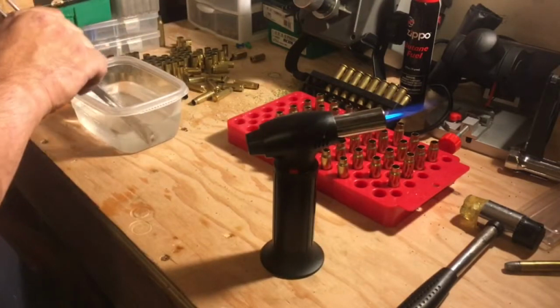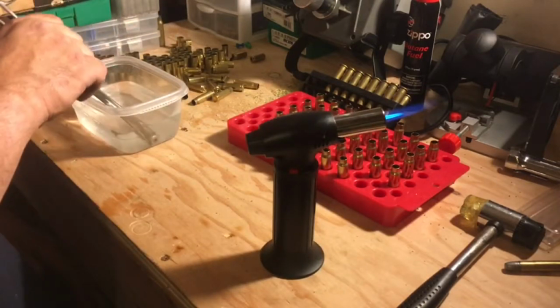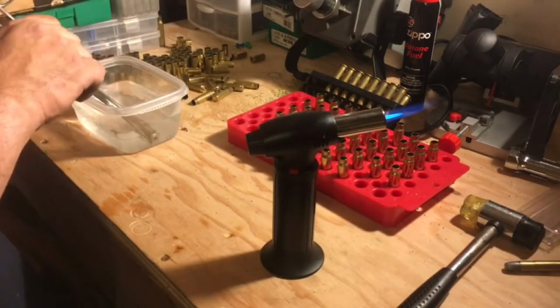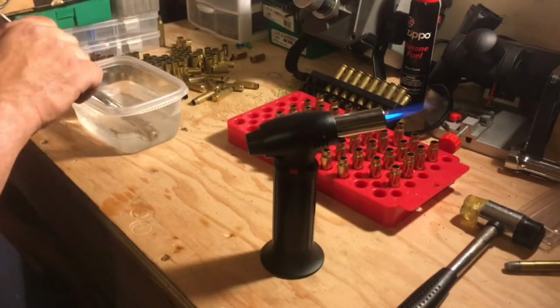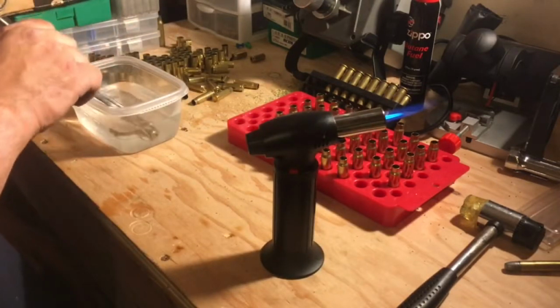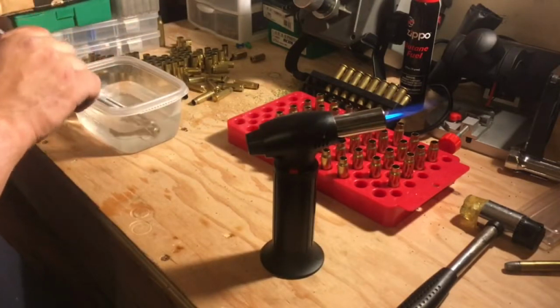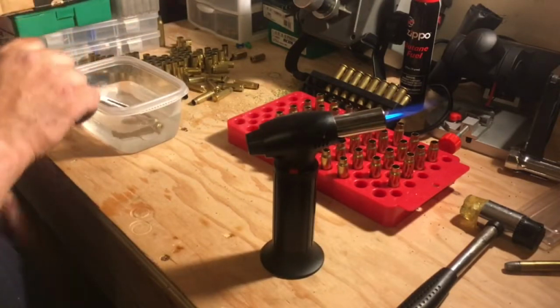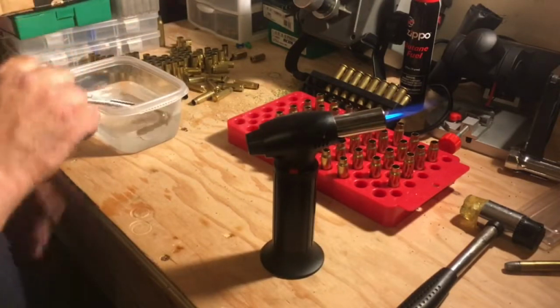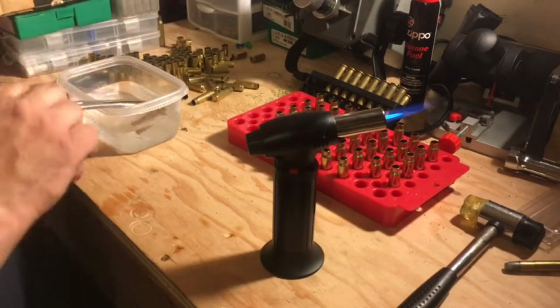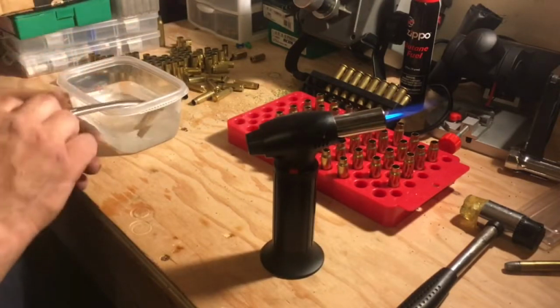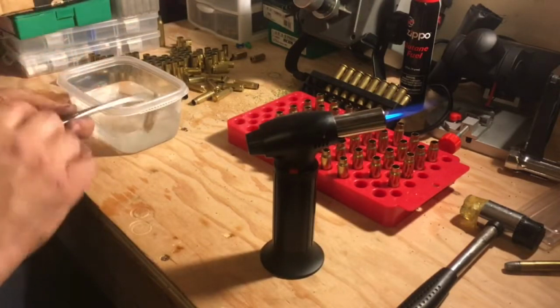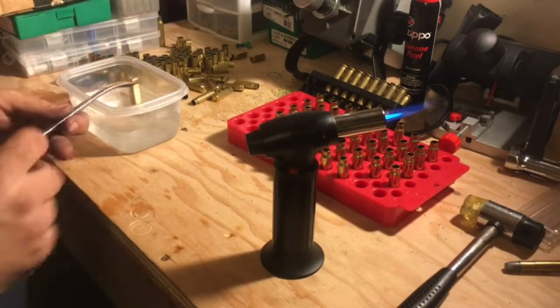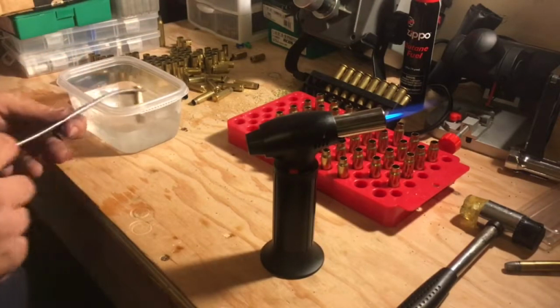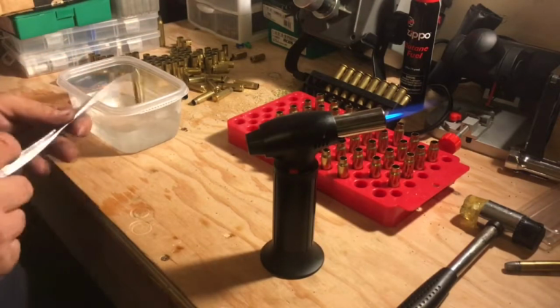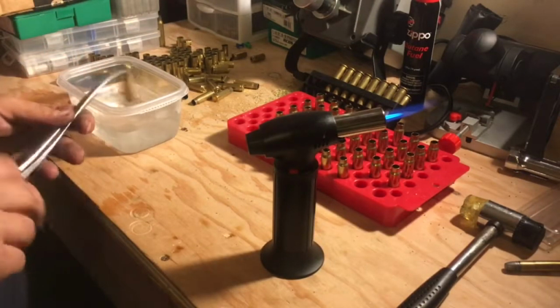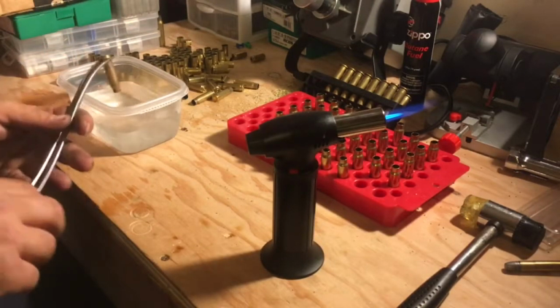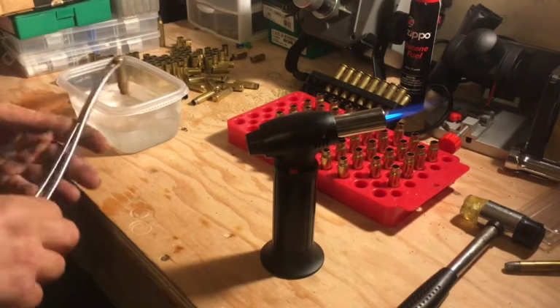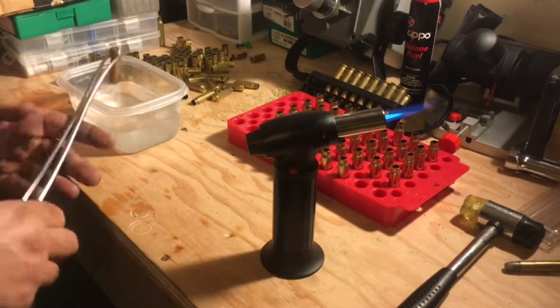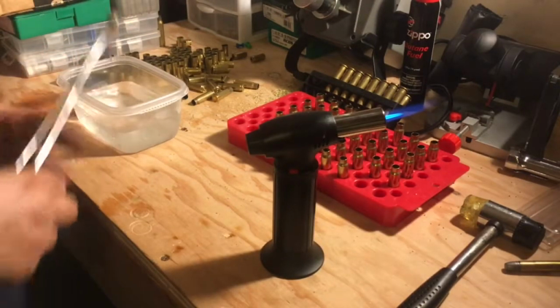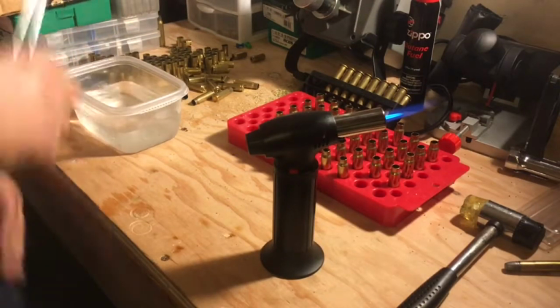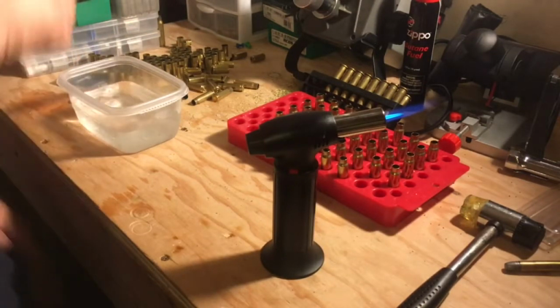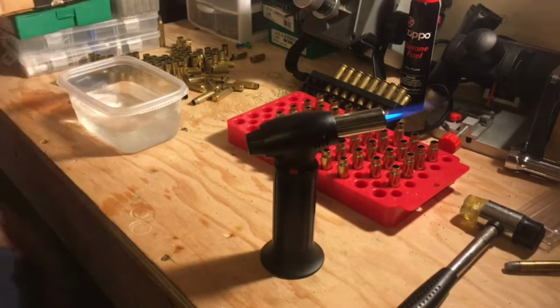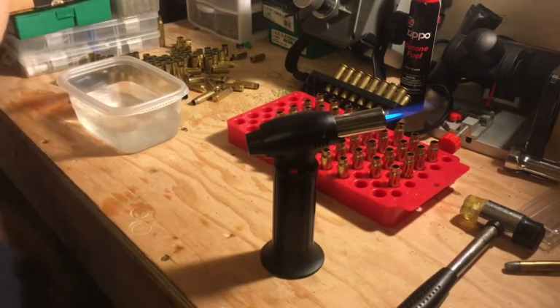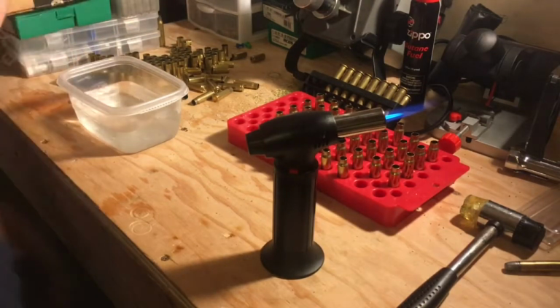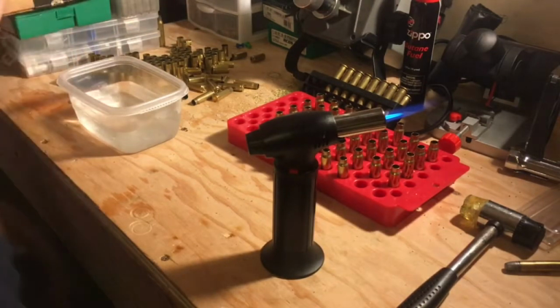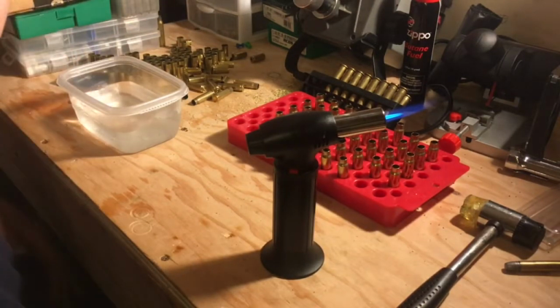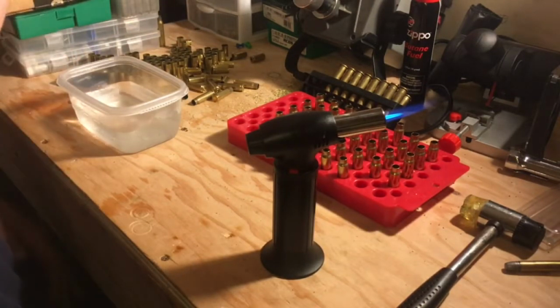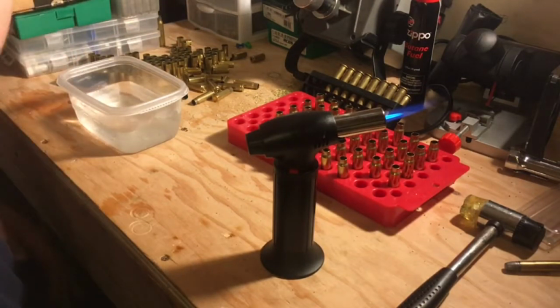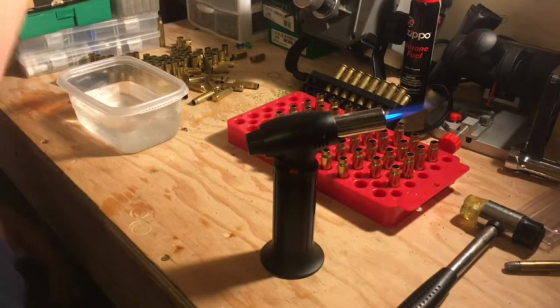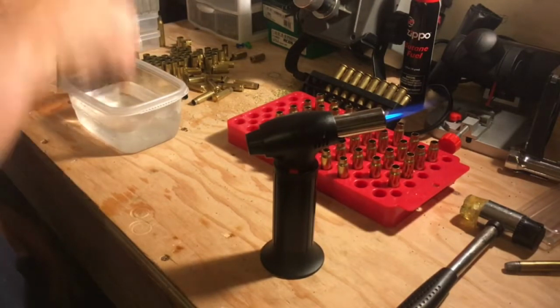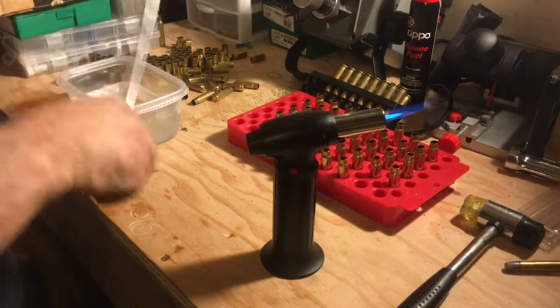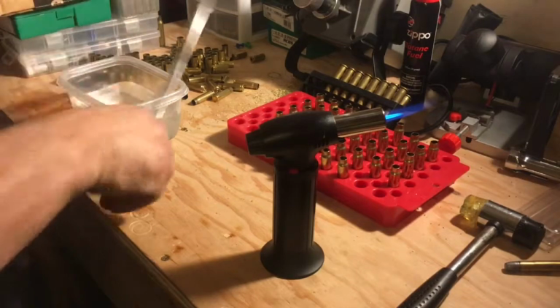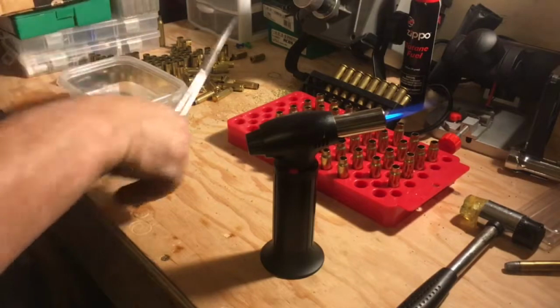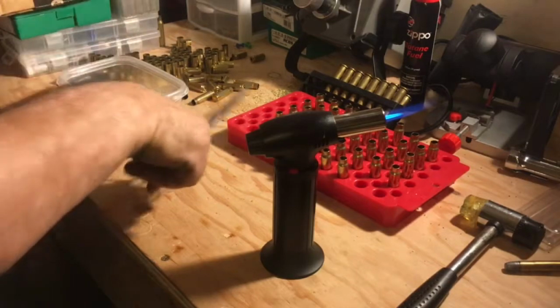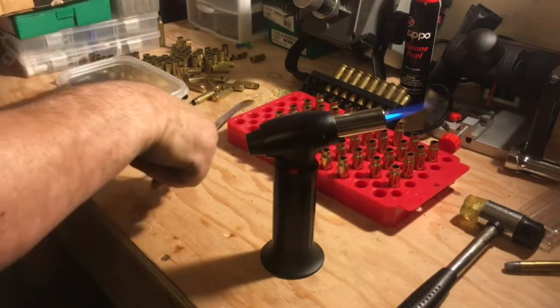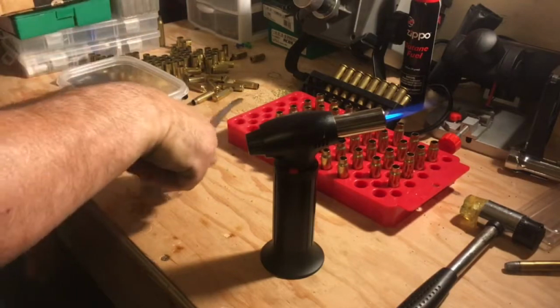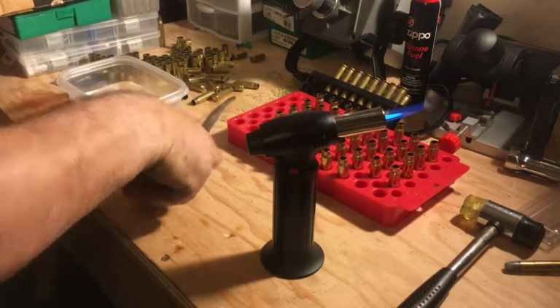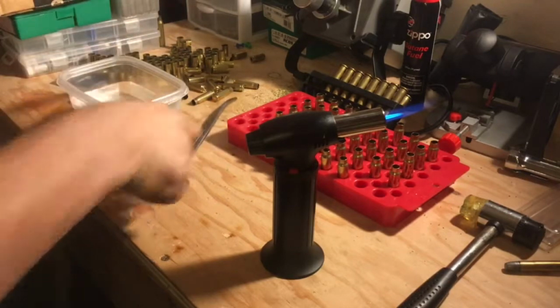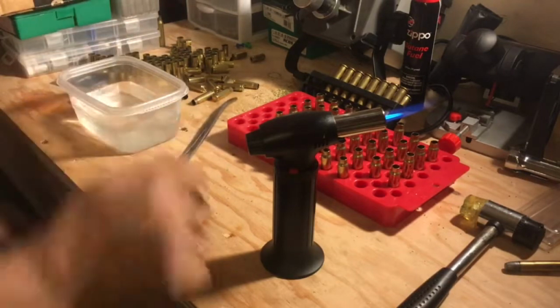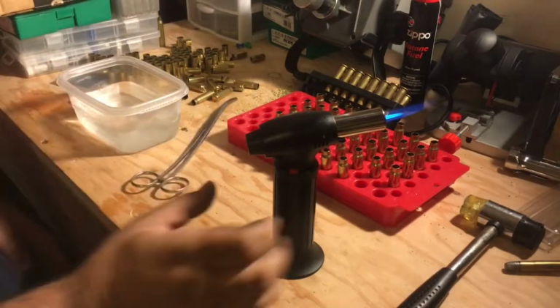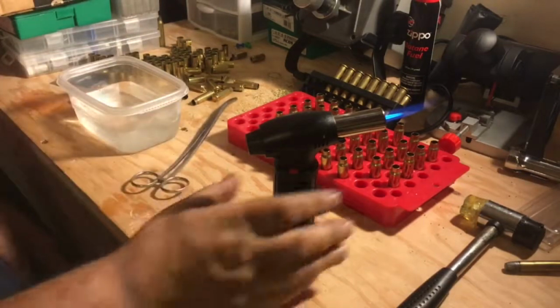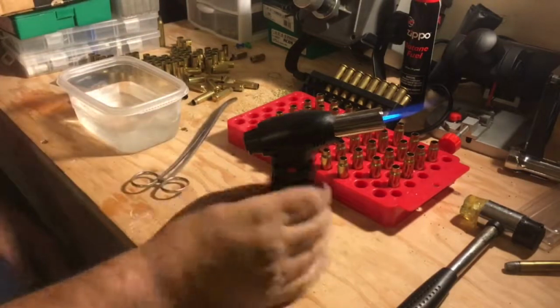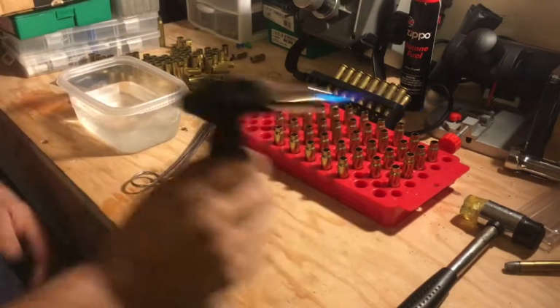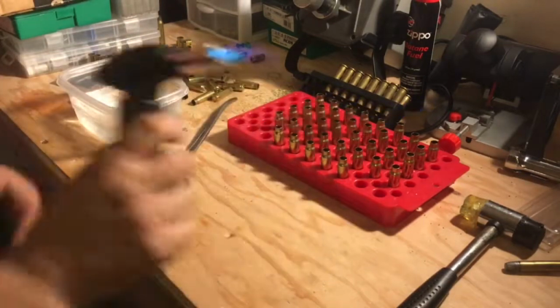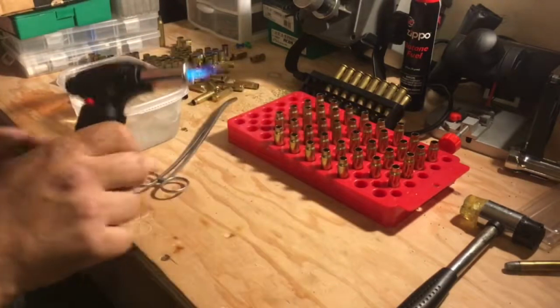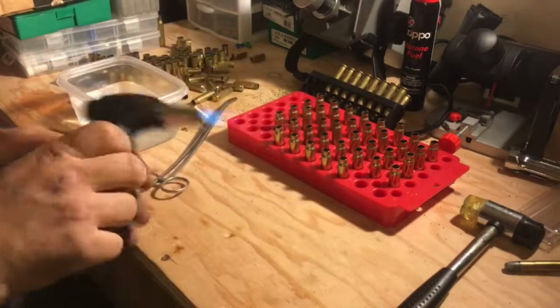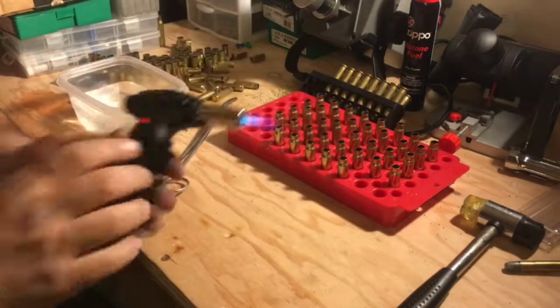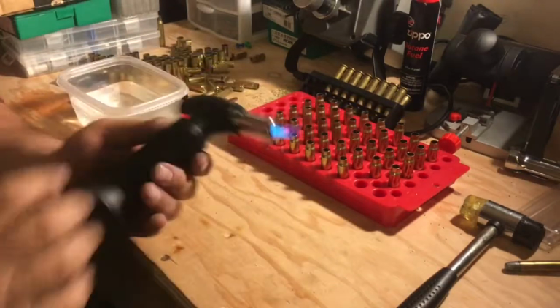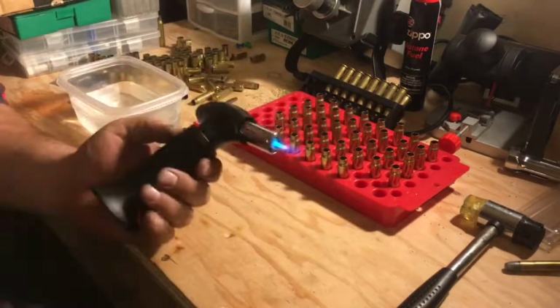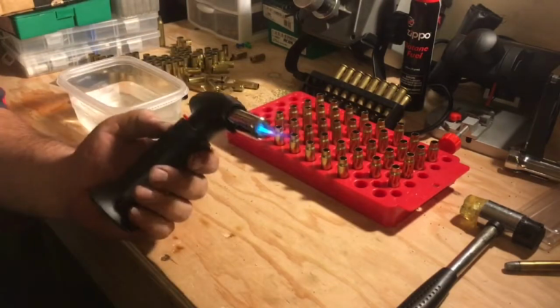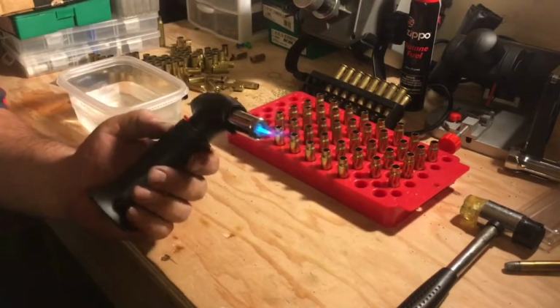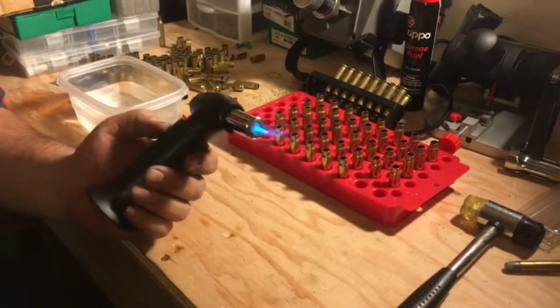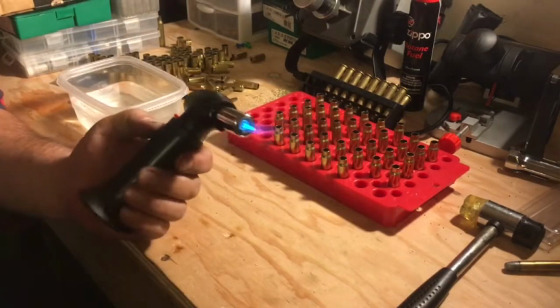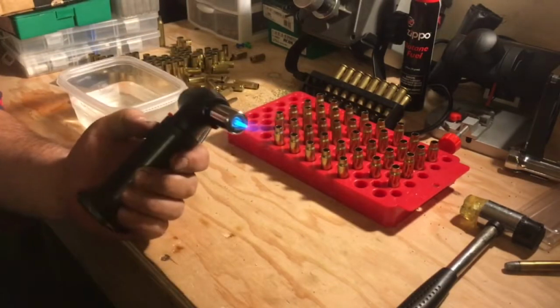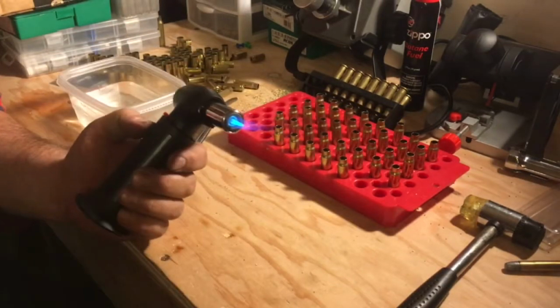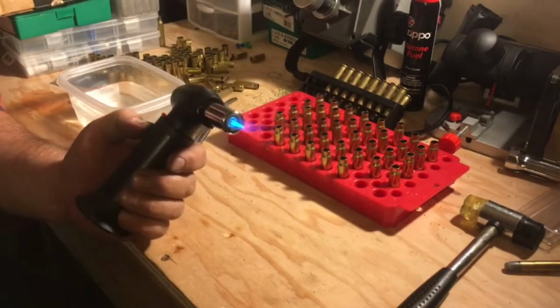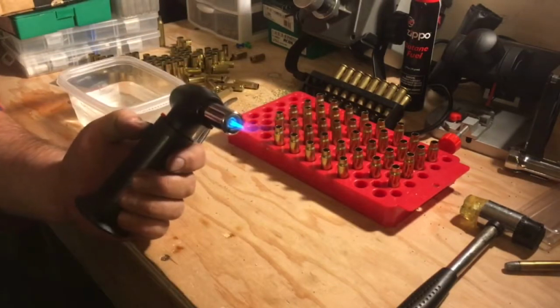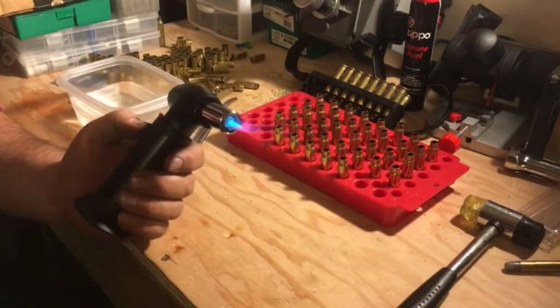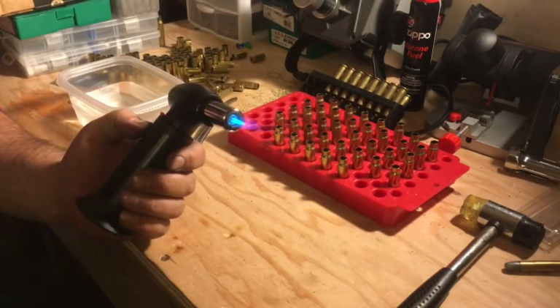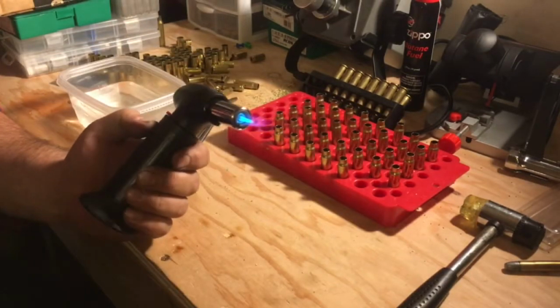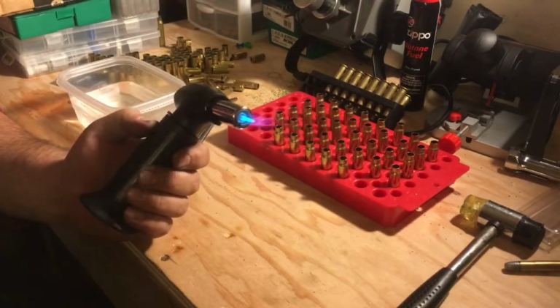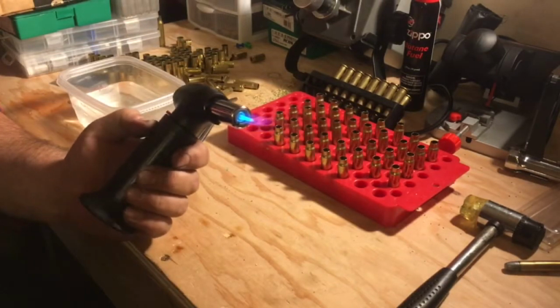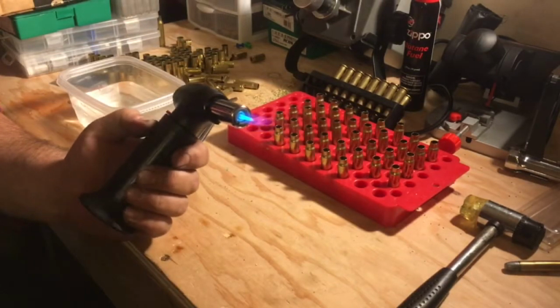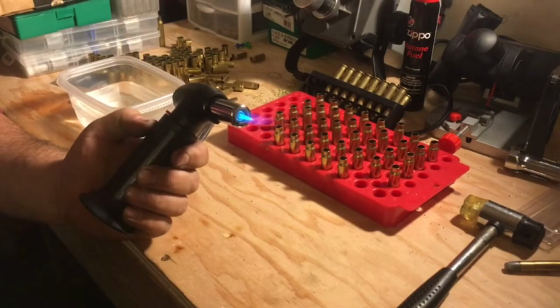Anyway, that's annealing with my new kitchen torch. Thanks for watching.